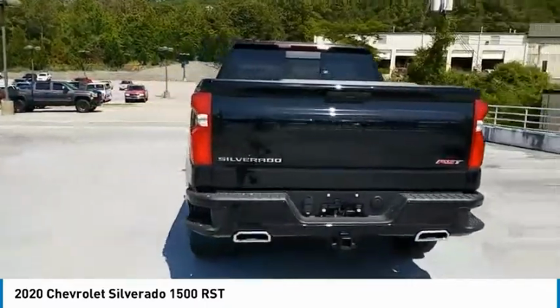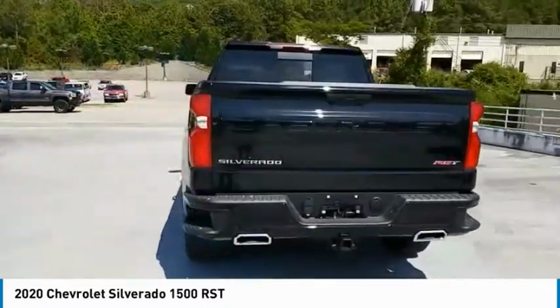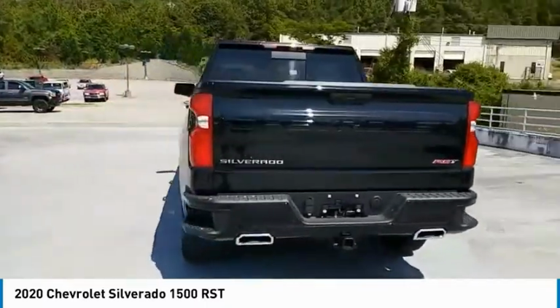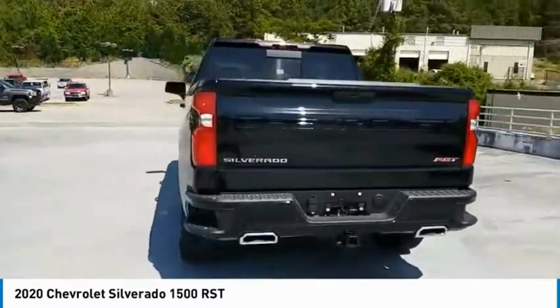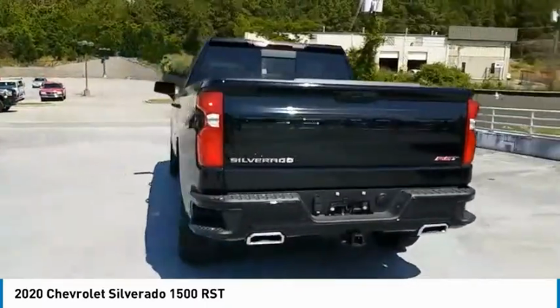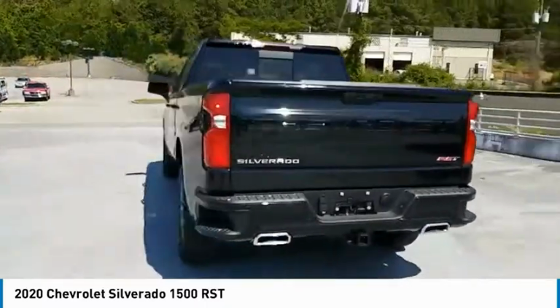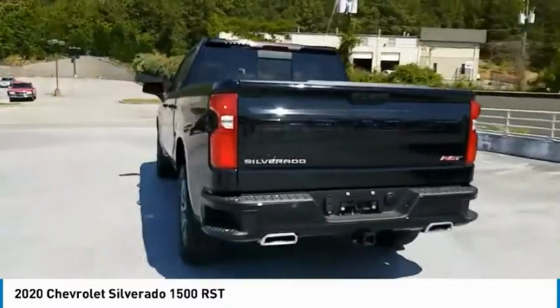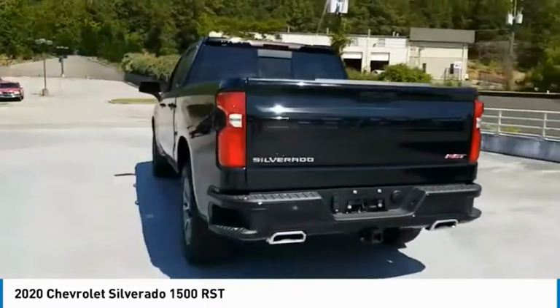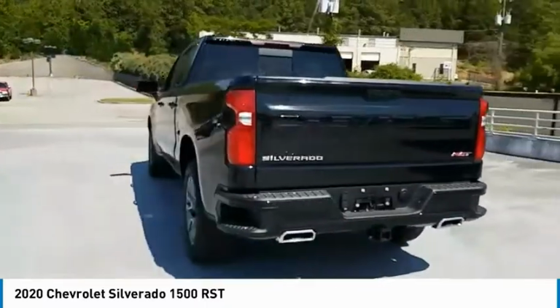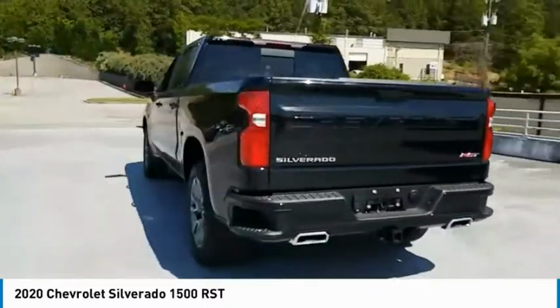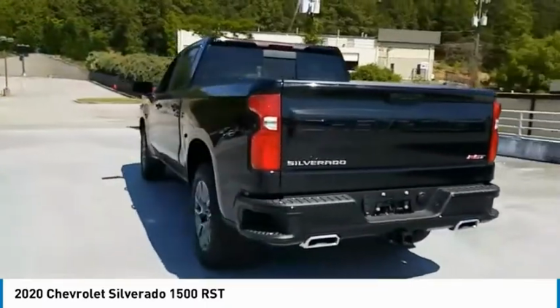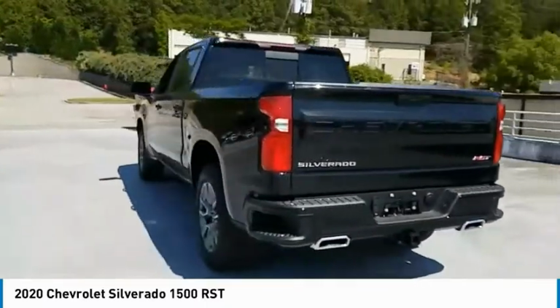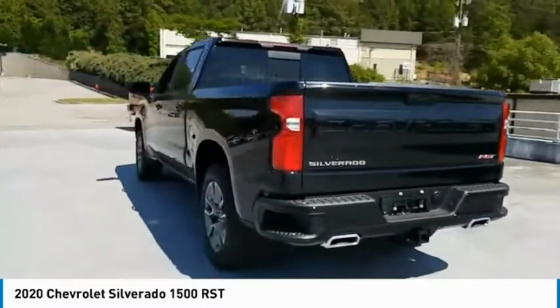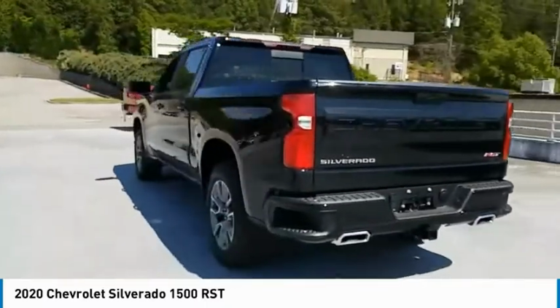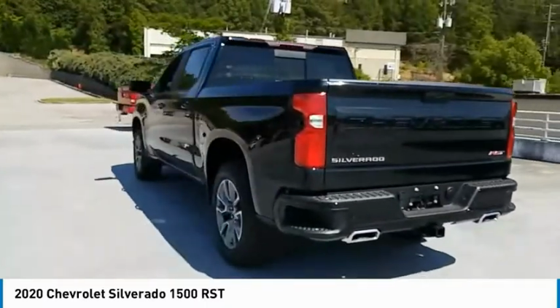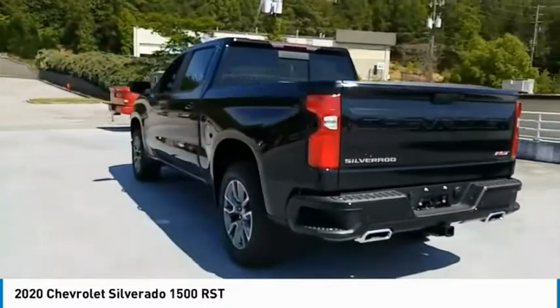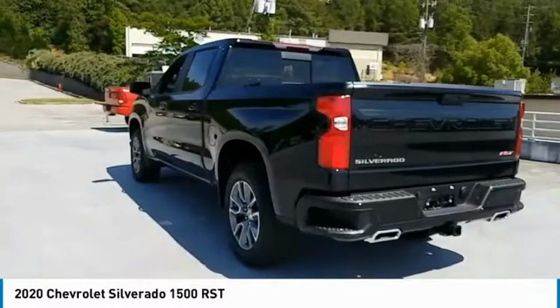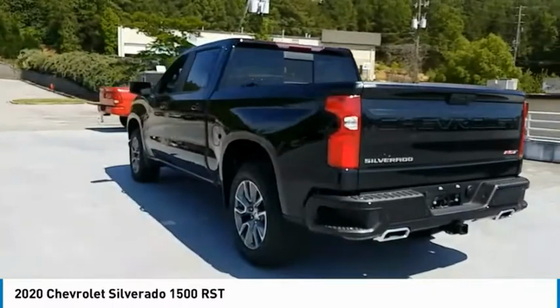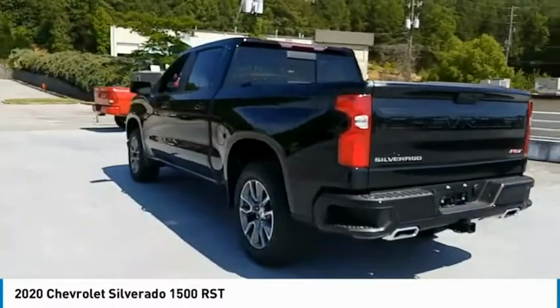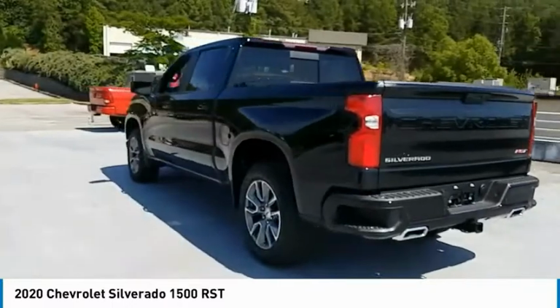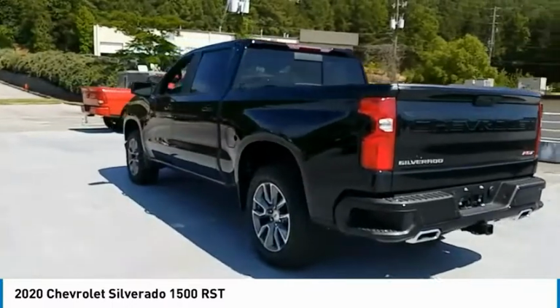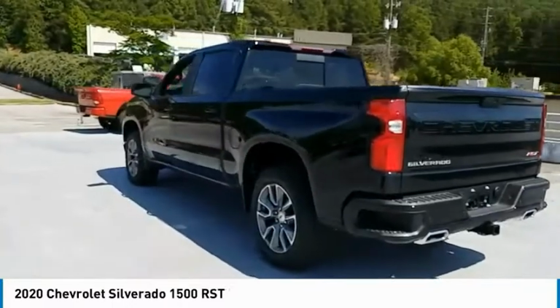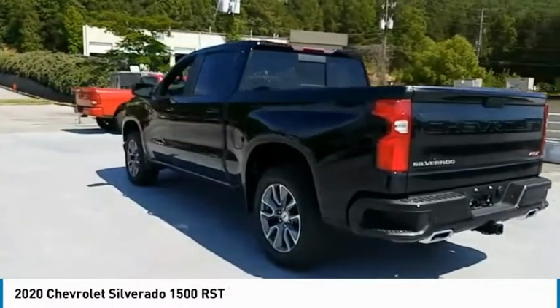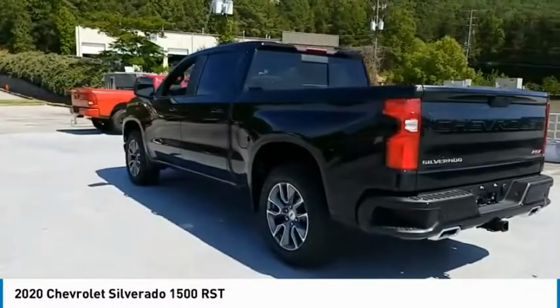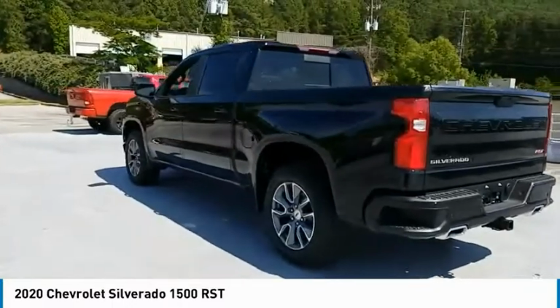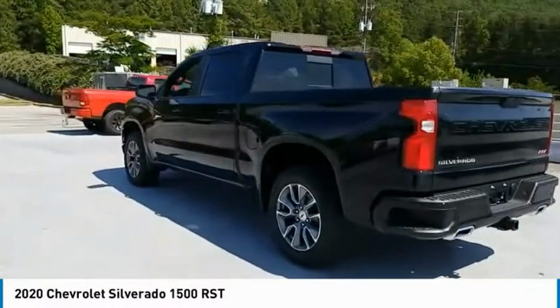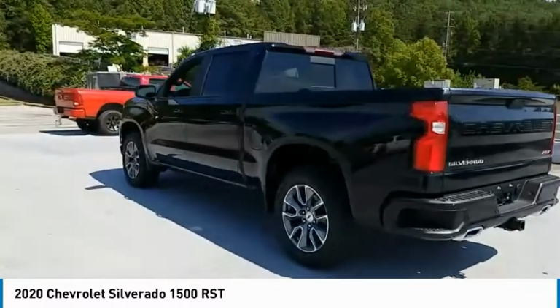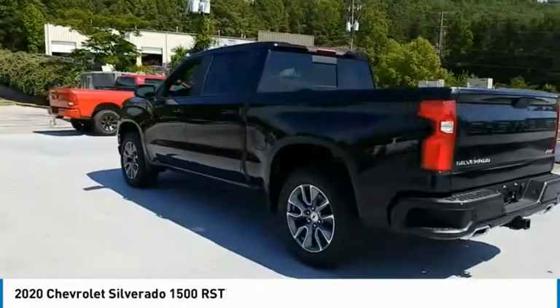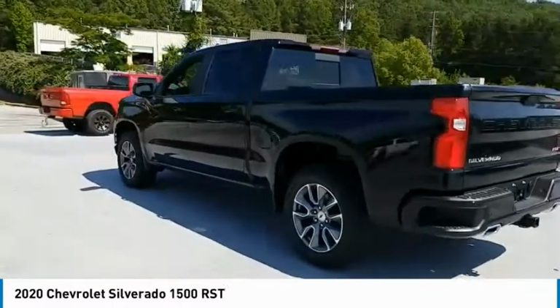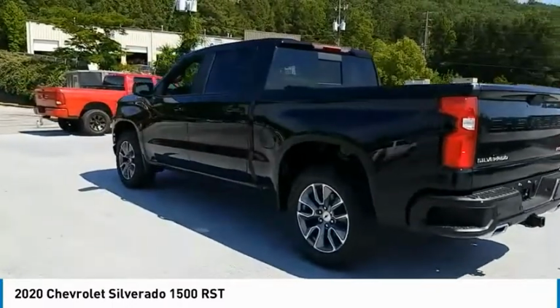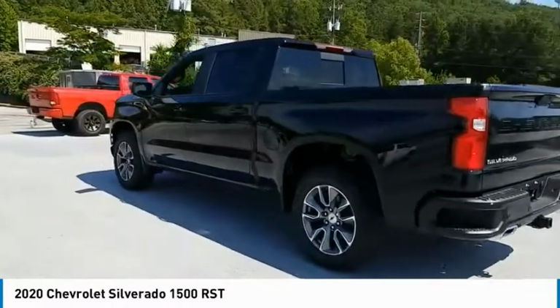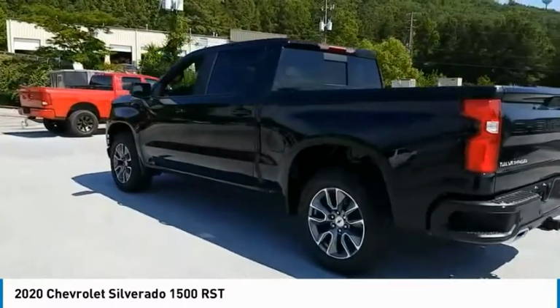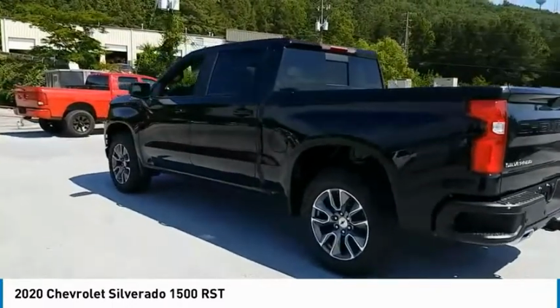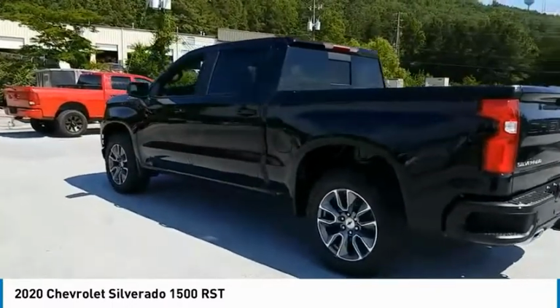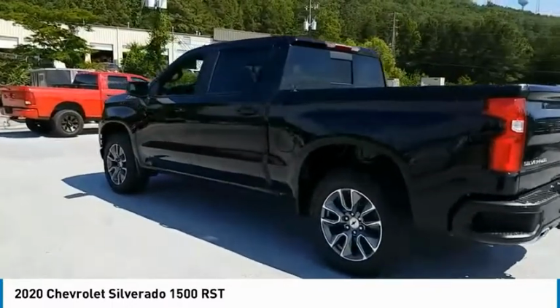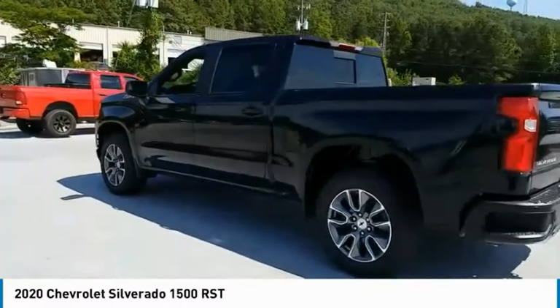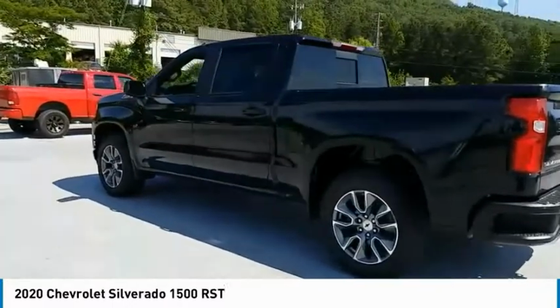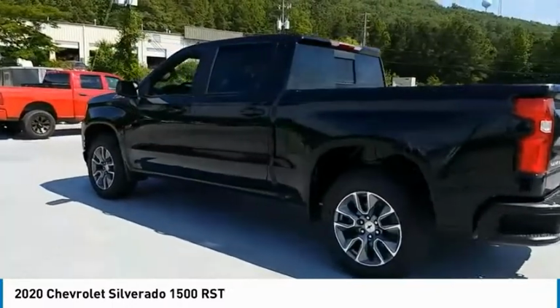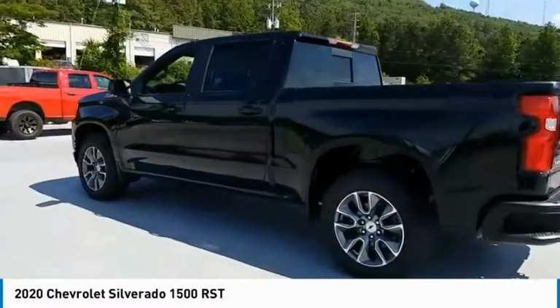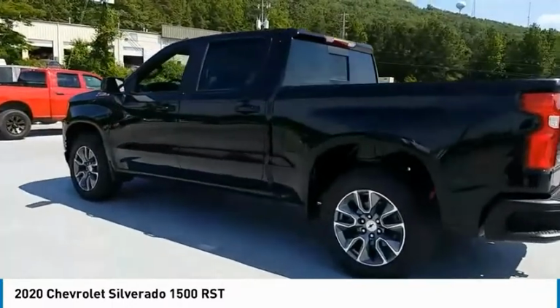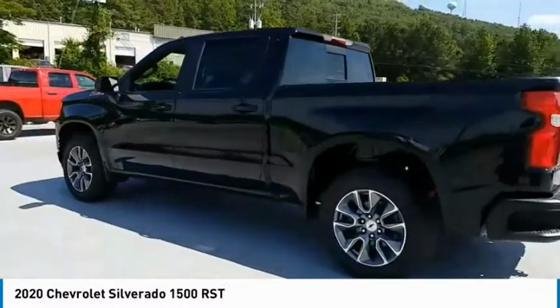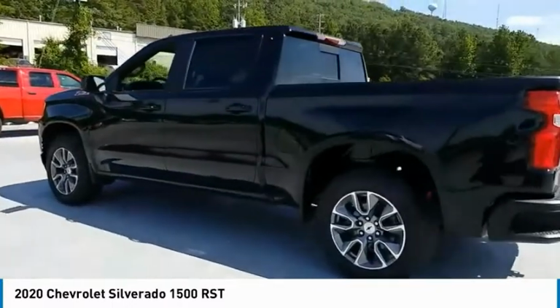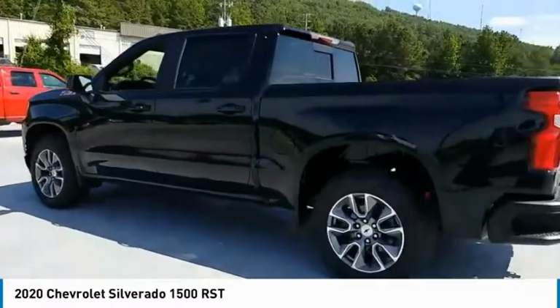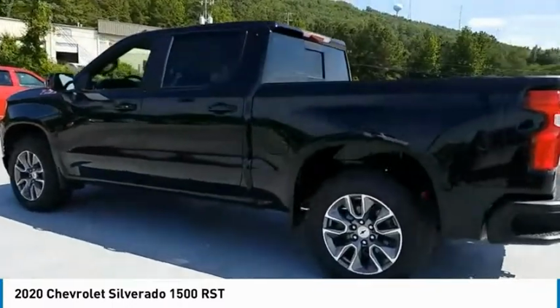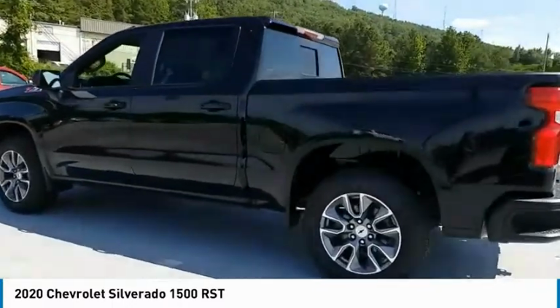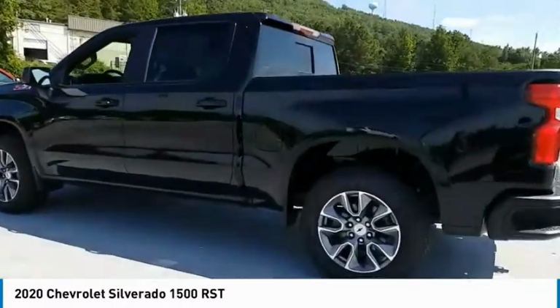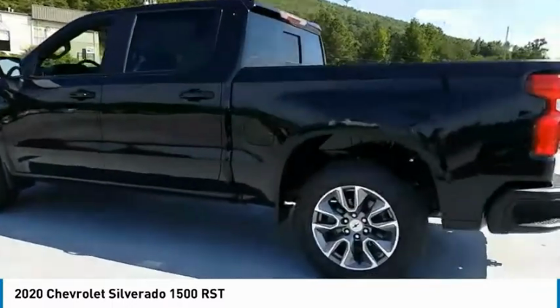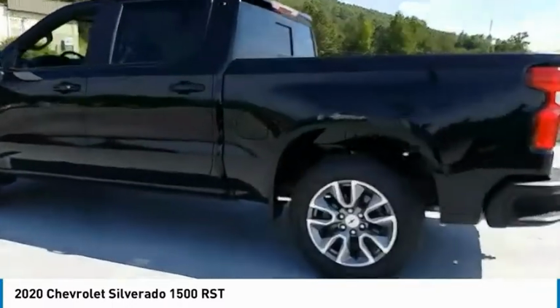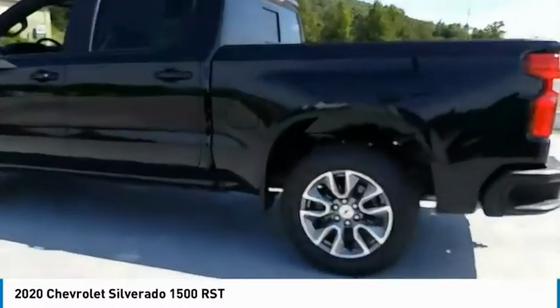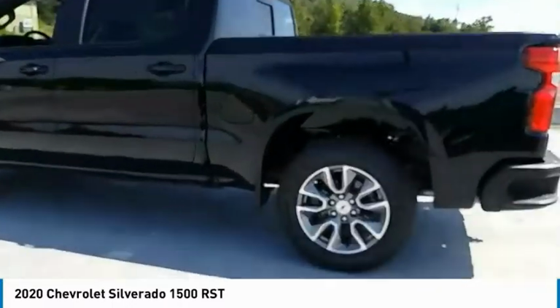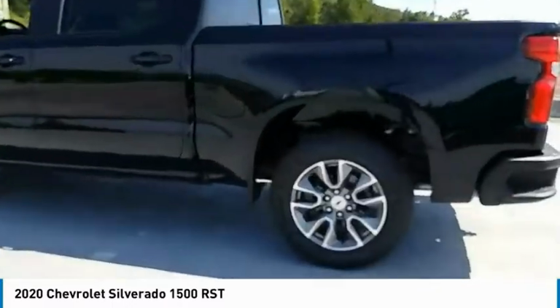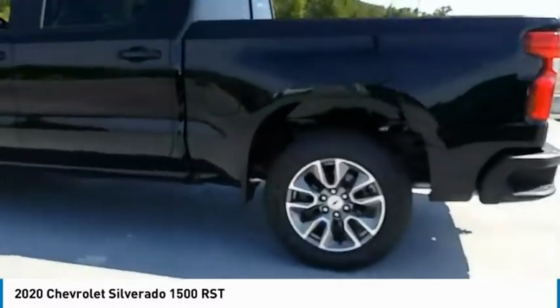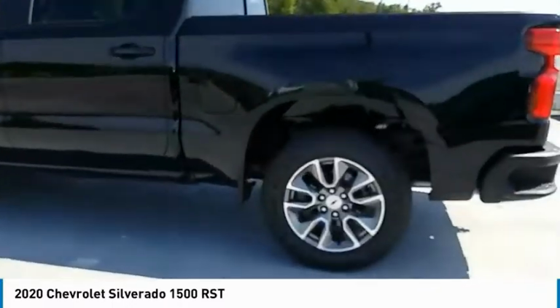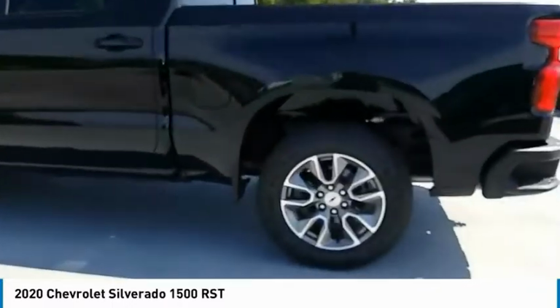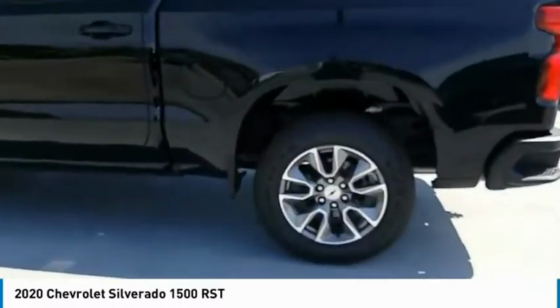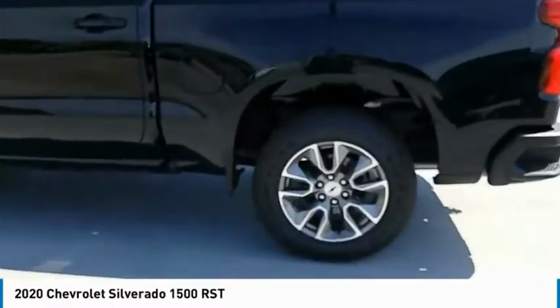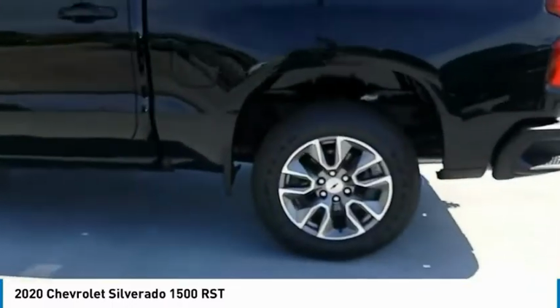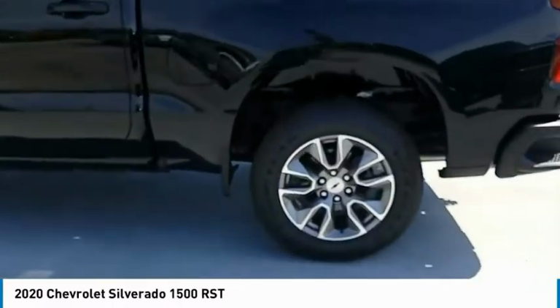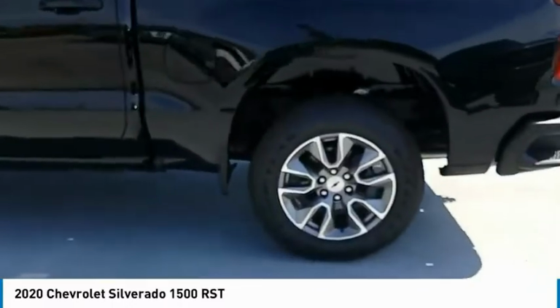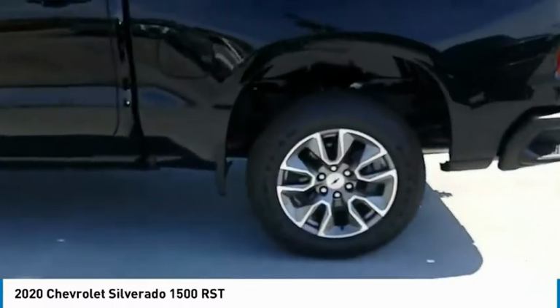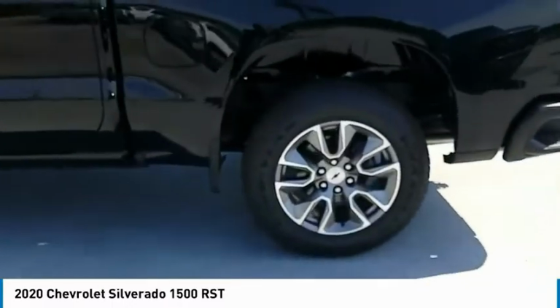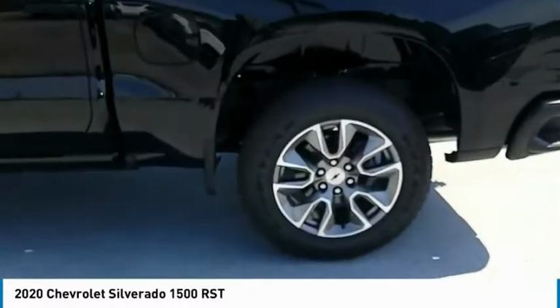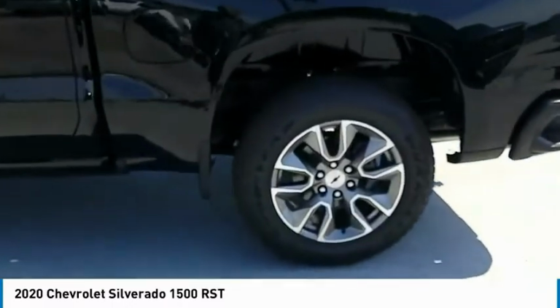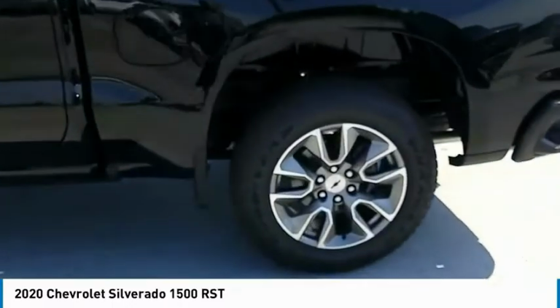Aluminum wheels, heated side mirrors, traction control, daytime running lights, remote keyless entry.